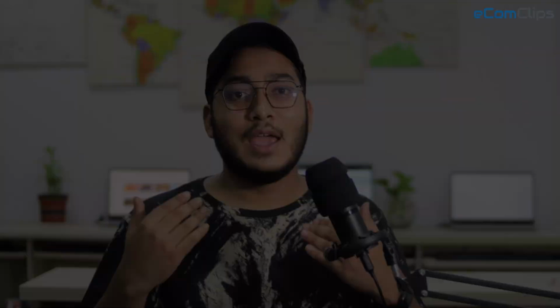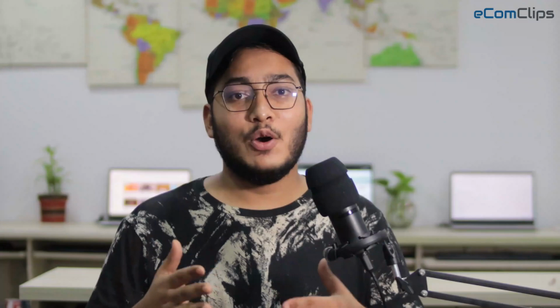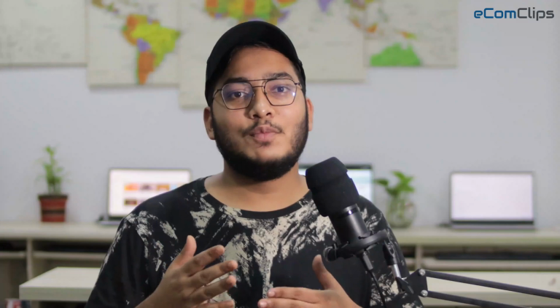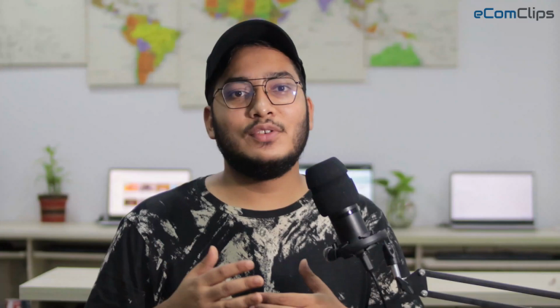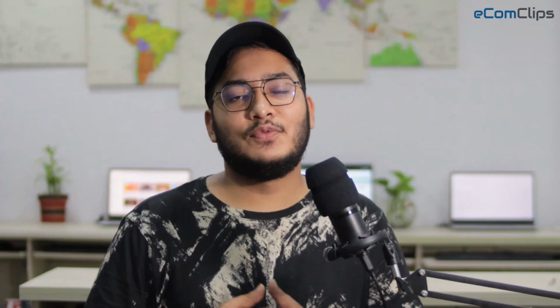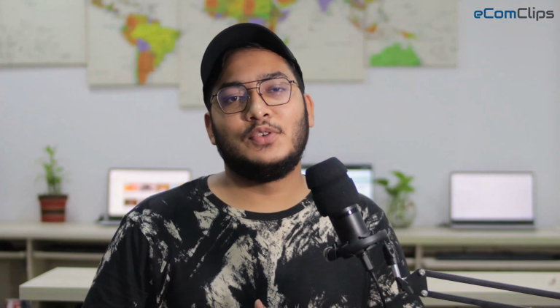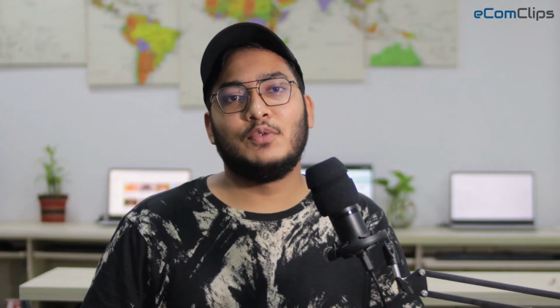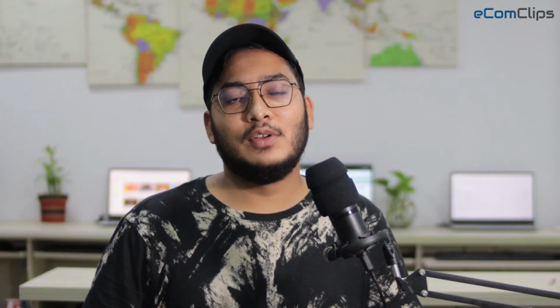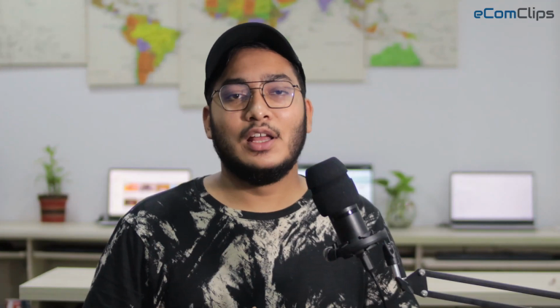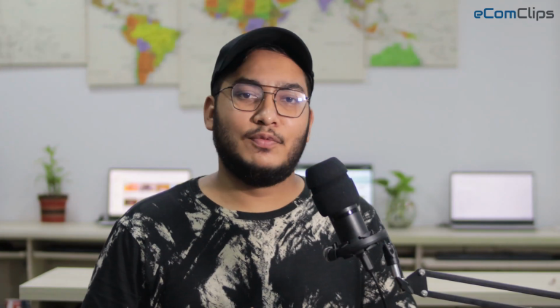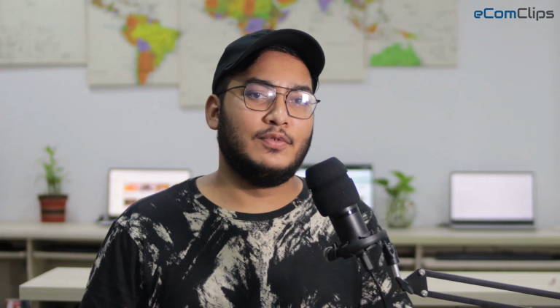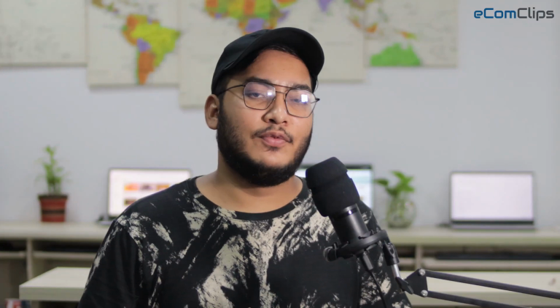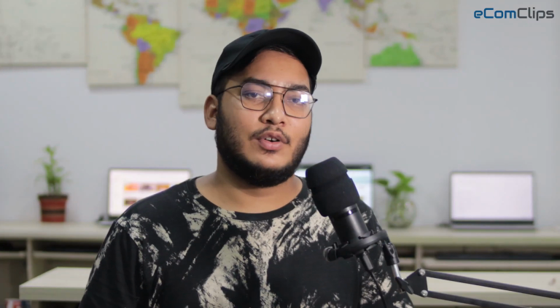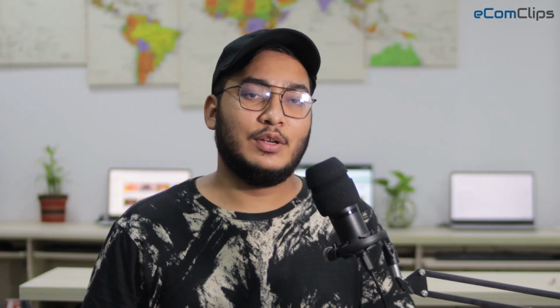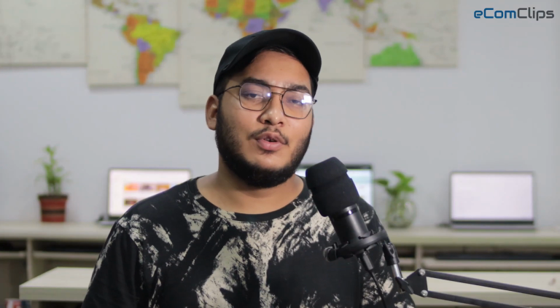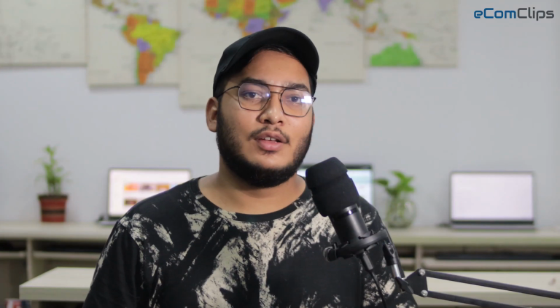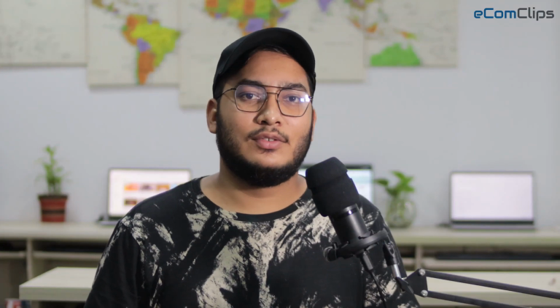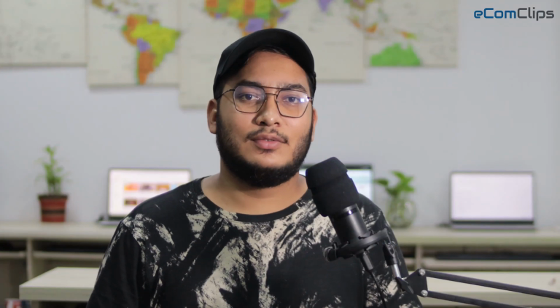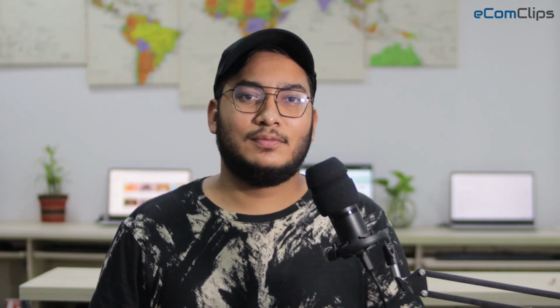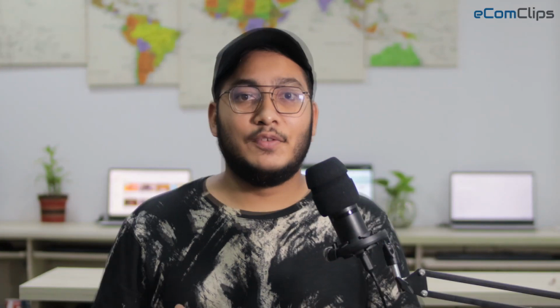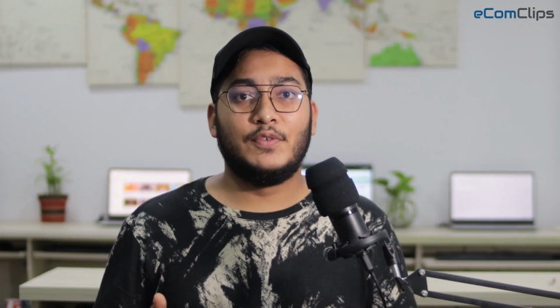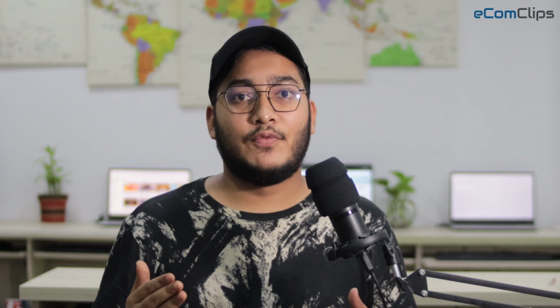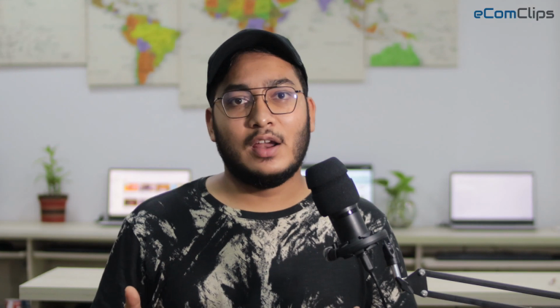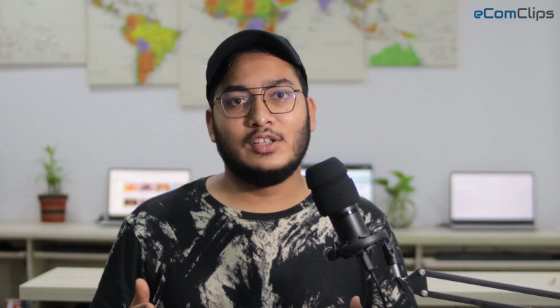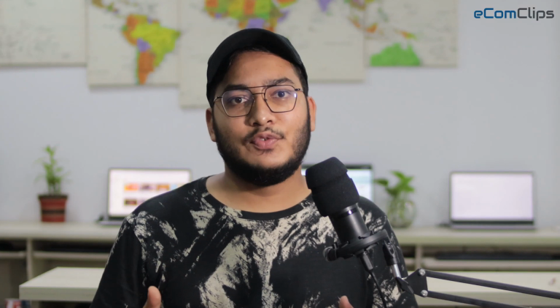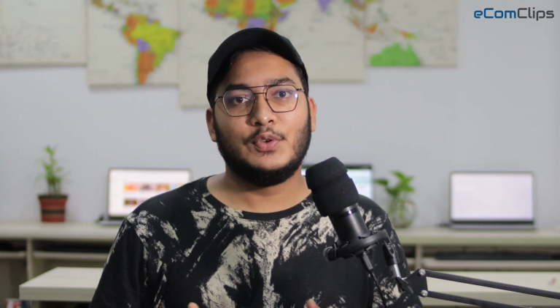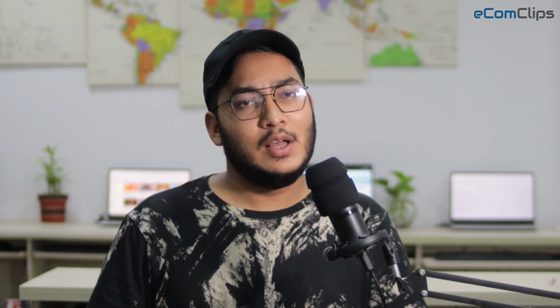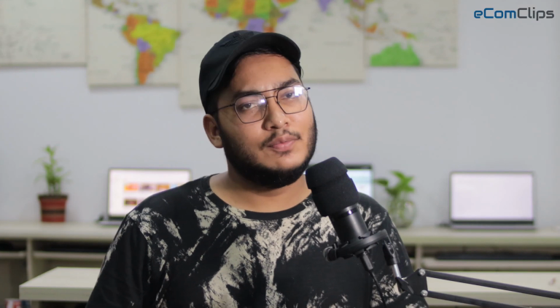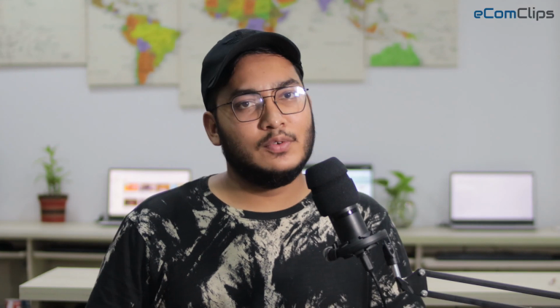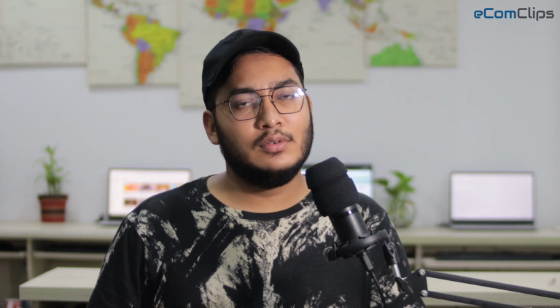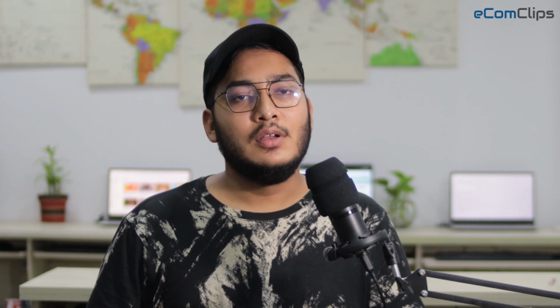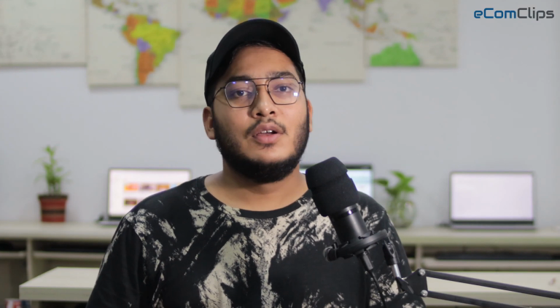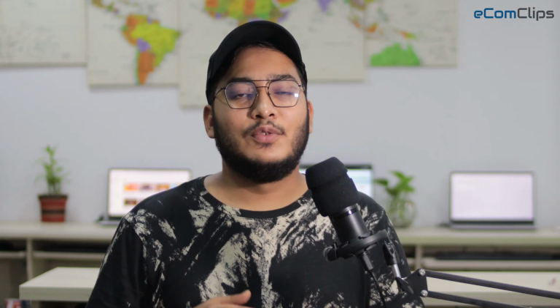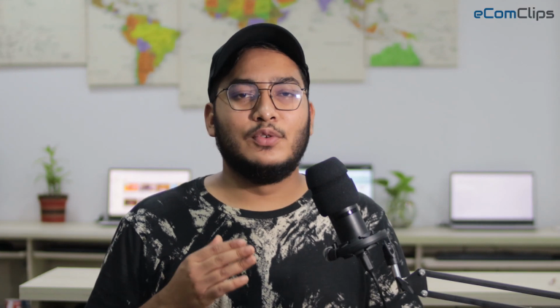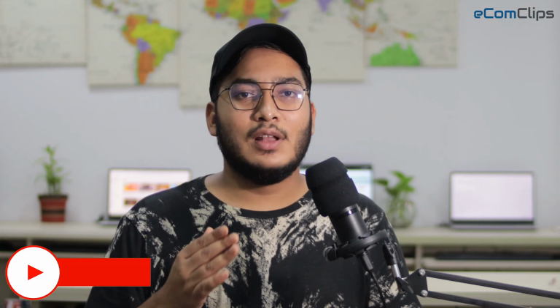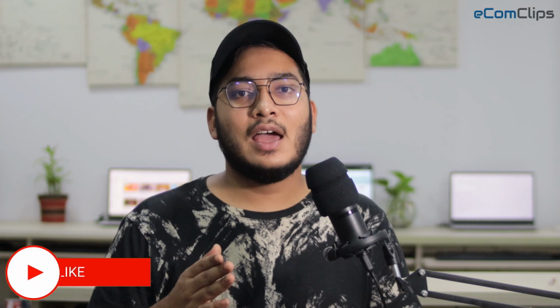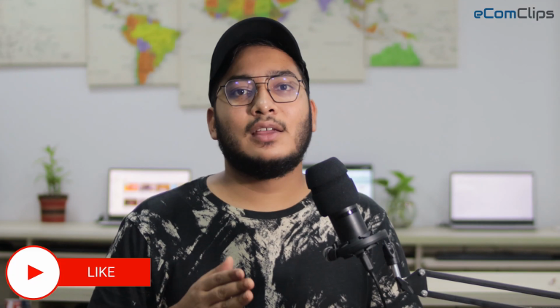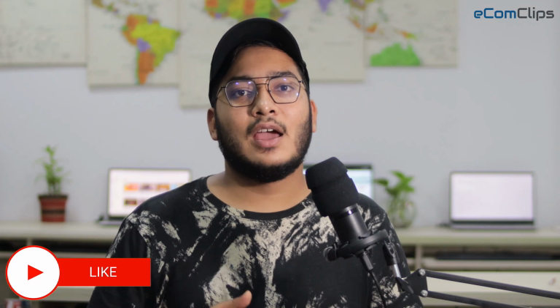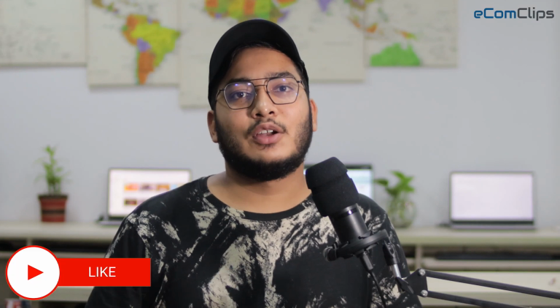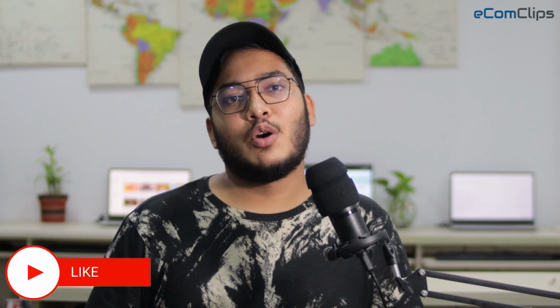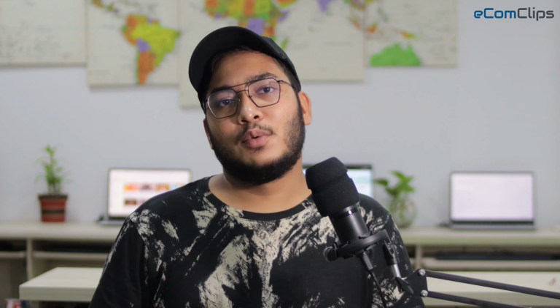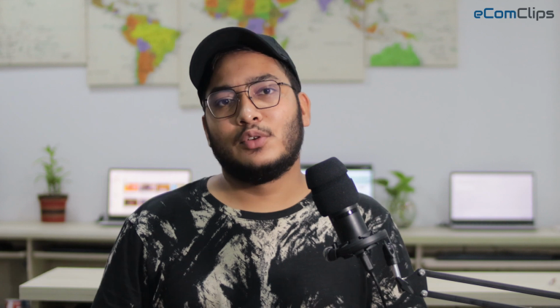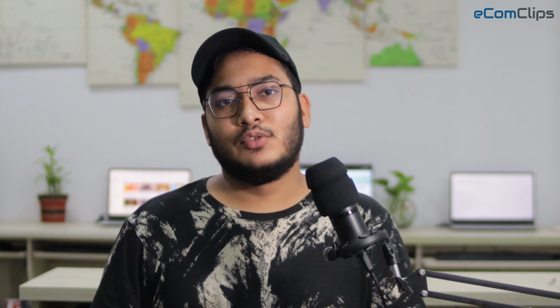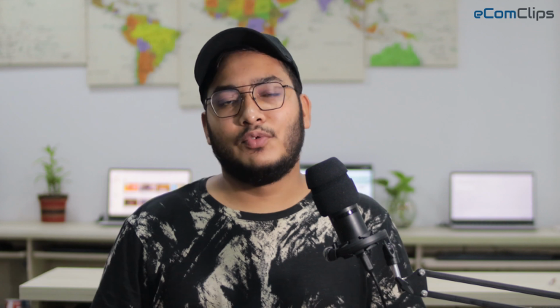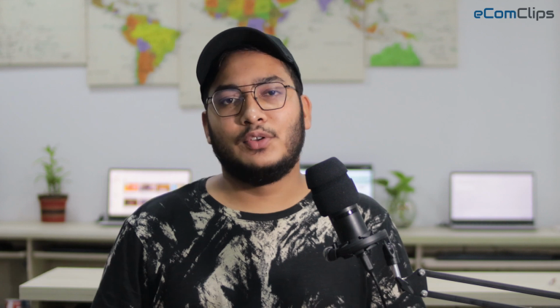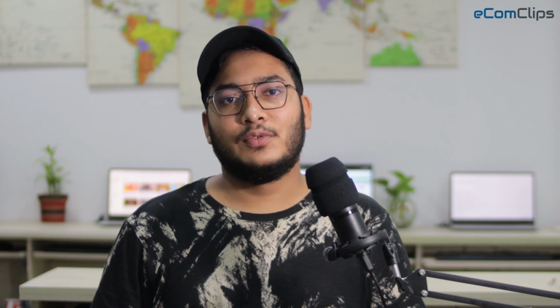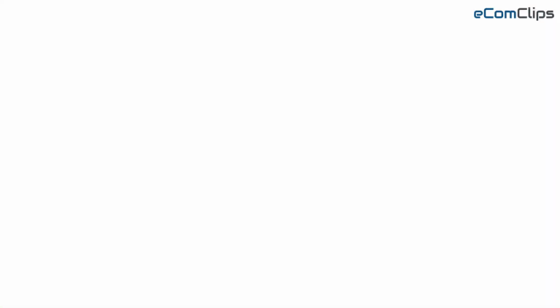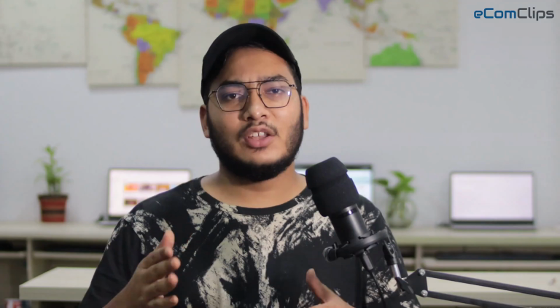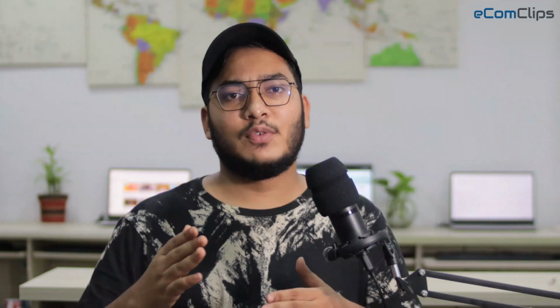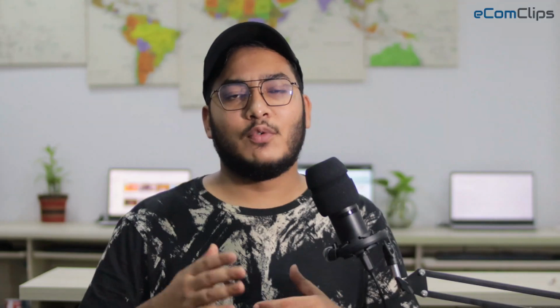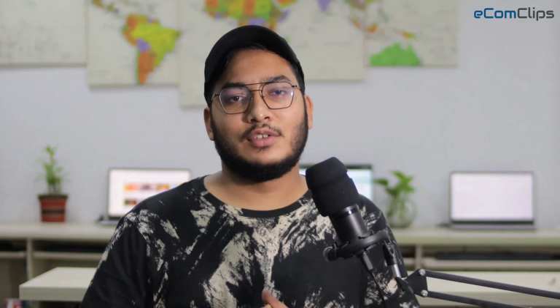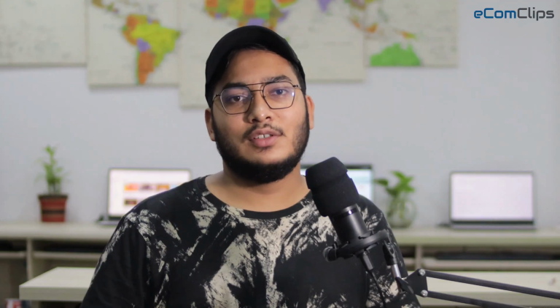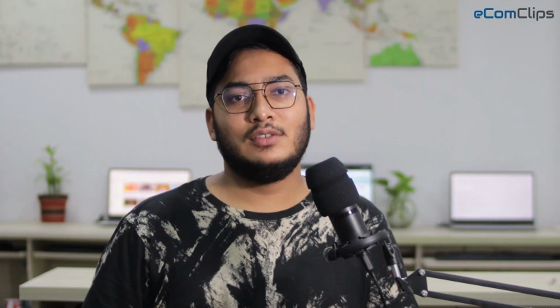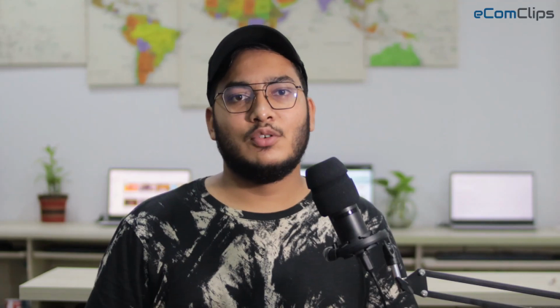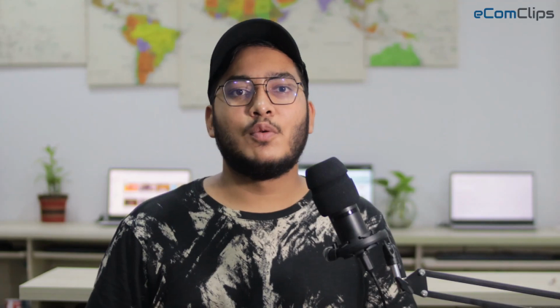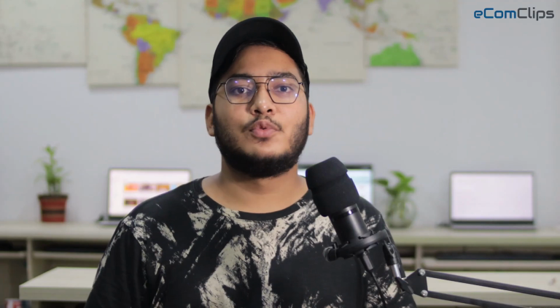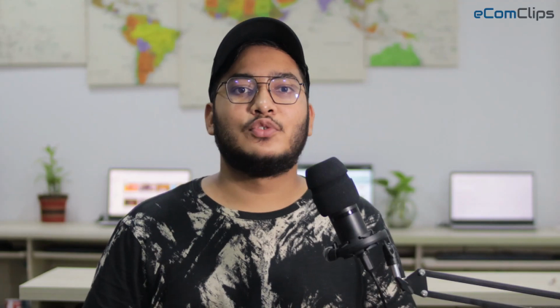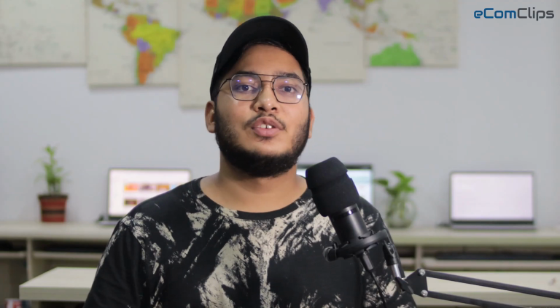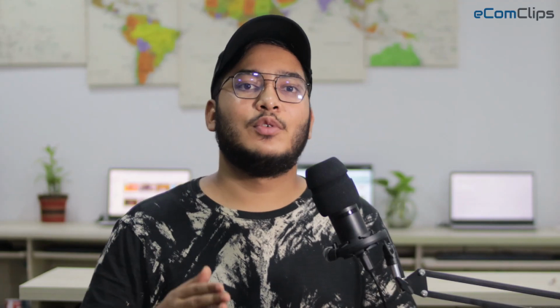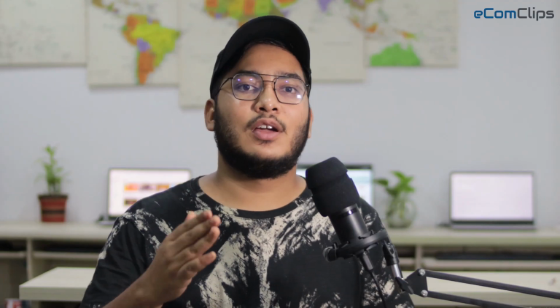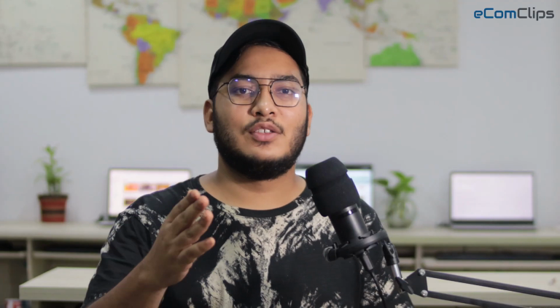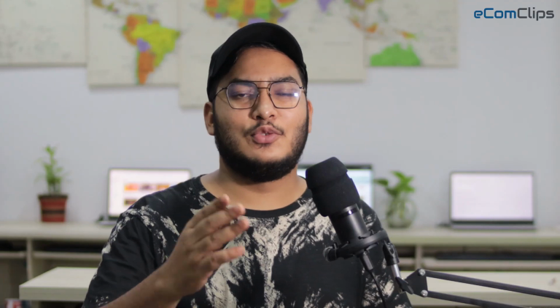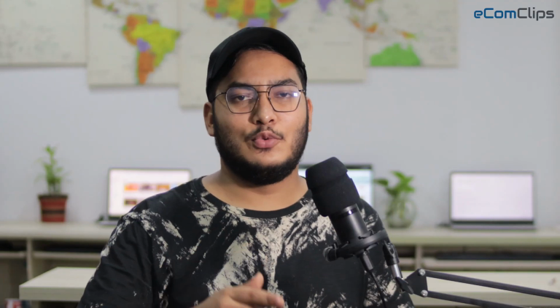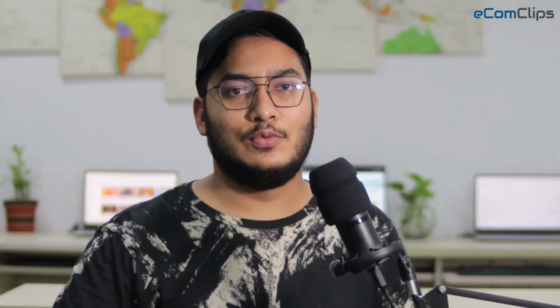I hope this video was helpful for you guys. If you find this video helpful, do like and comment. Thanks for watching, hope to see you again soon.